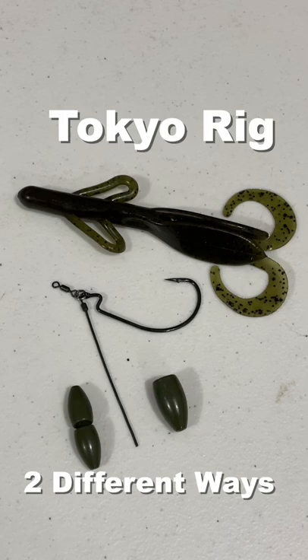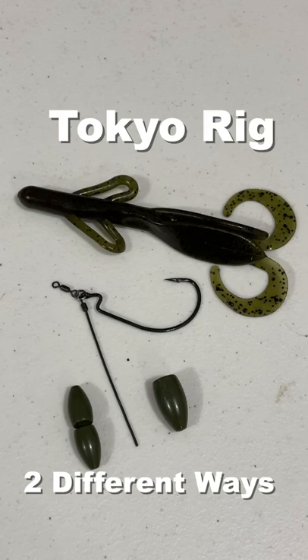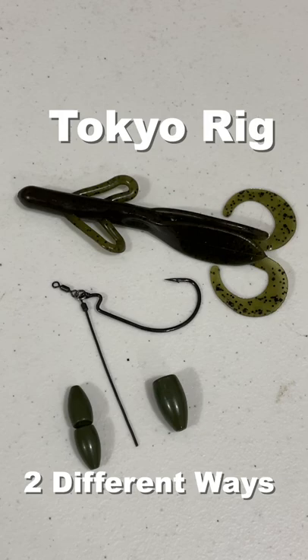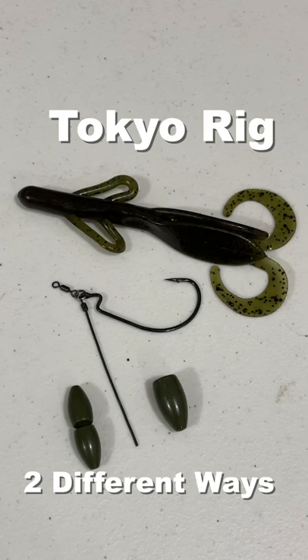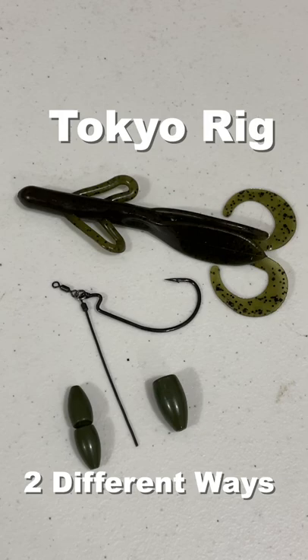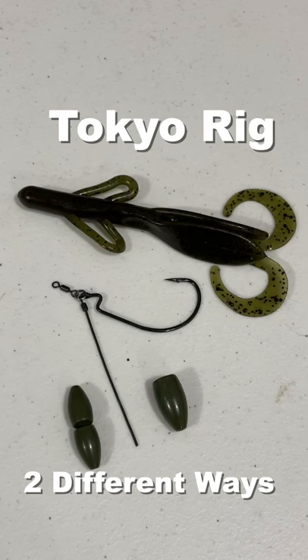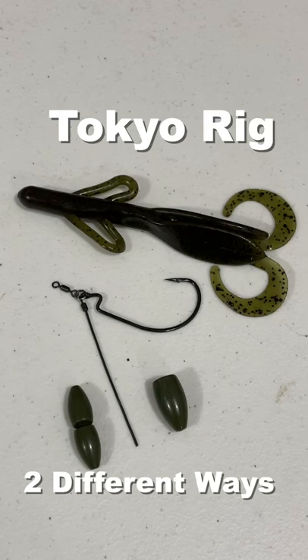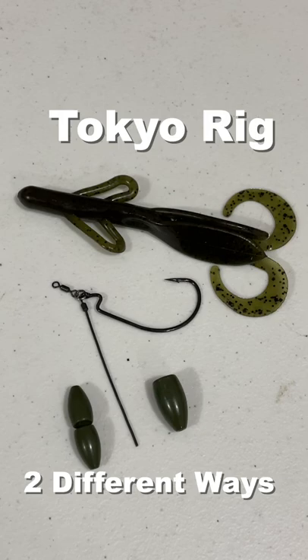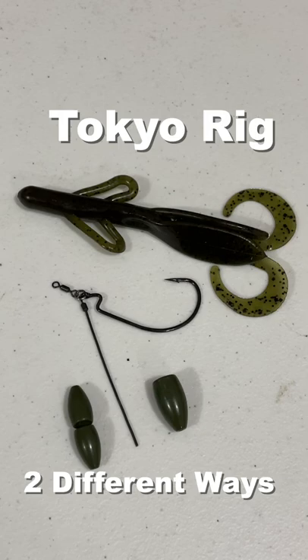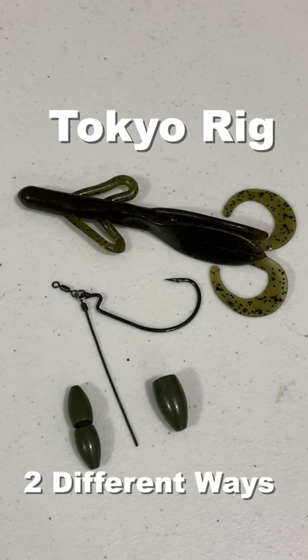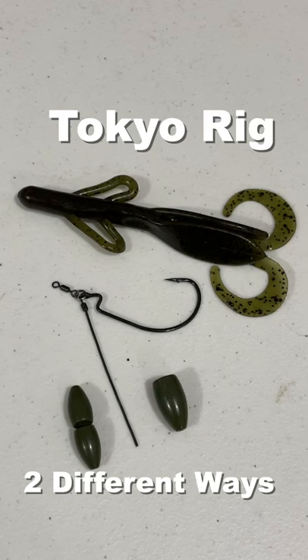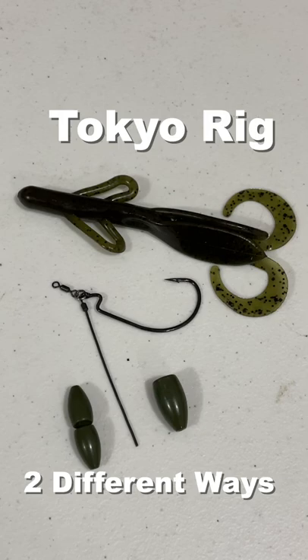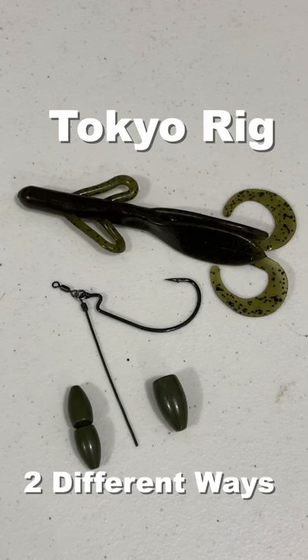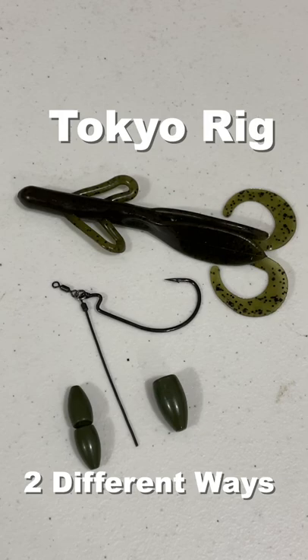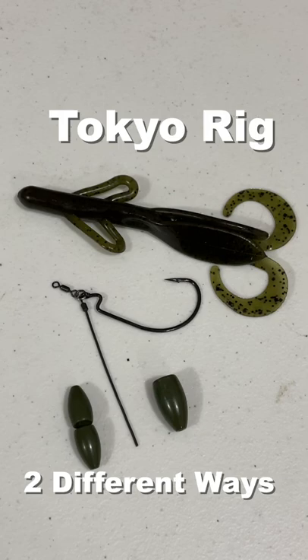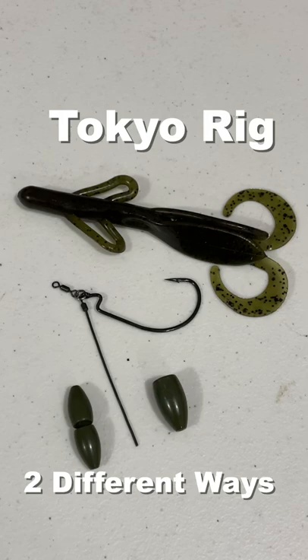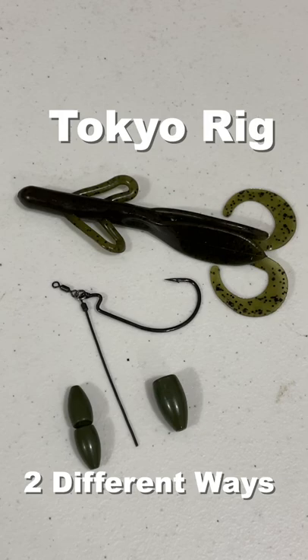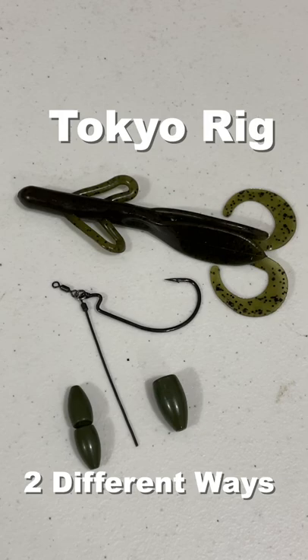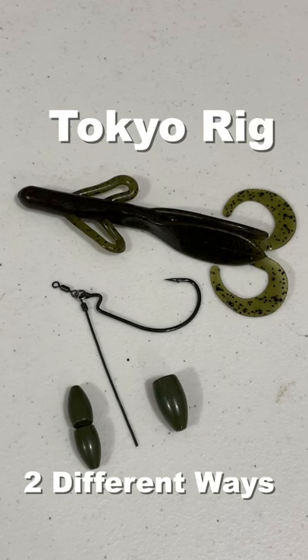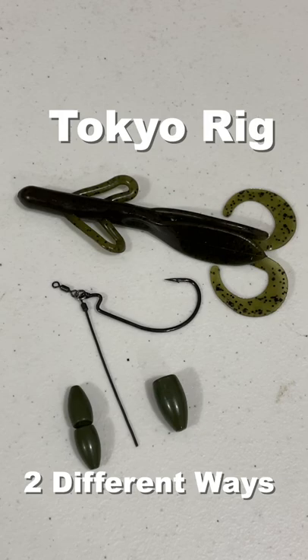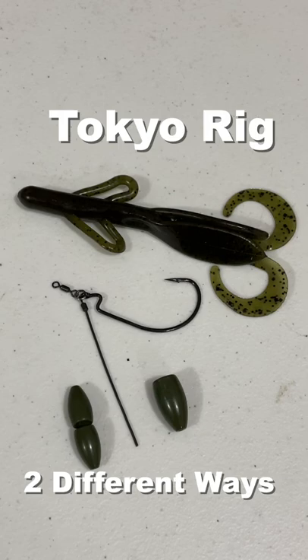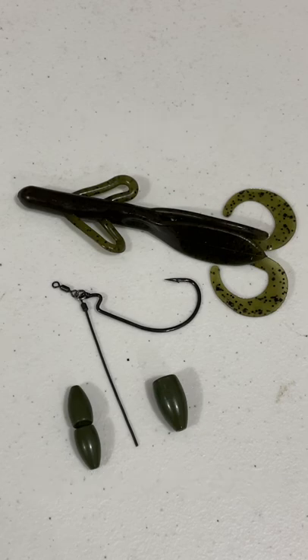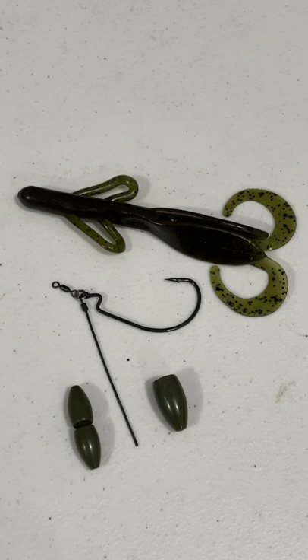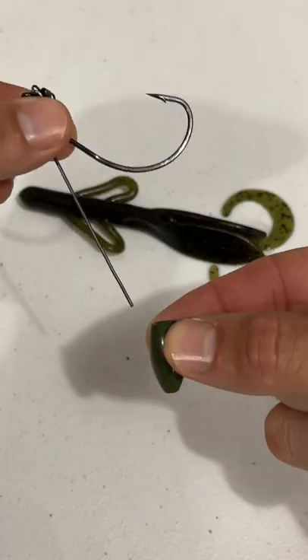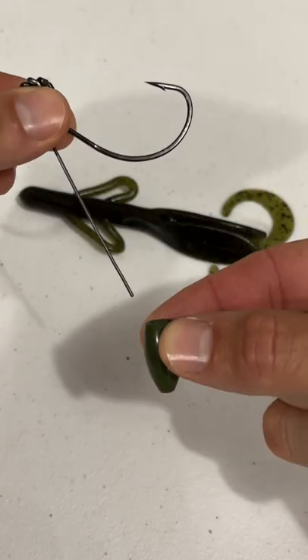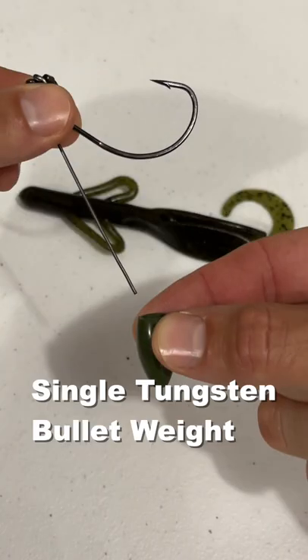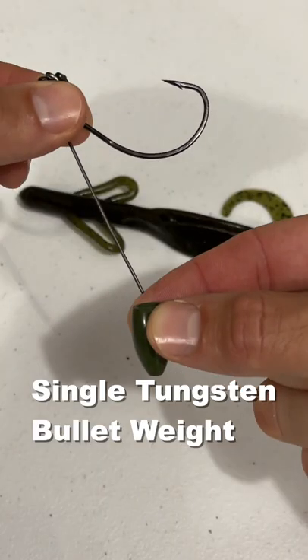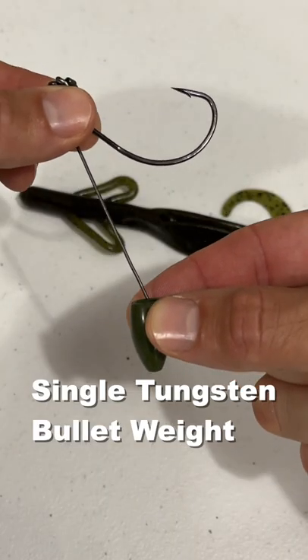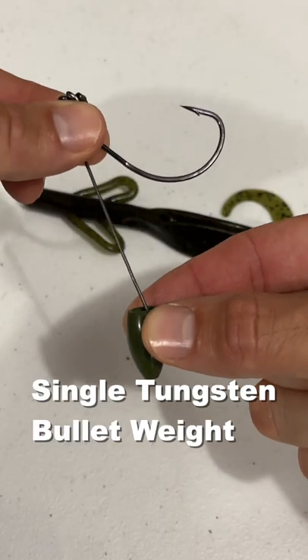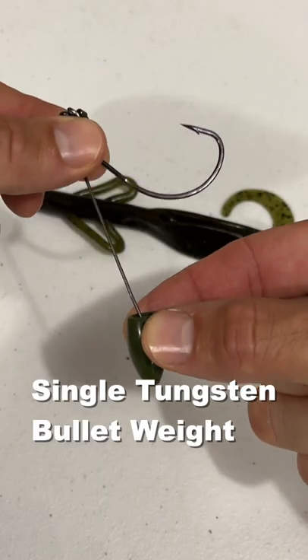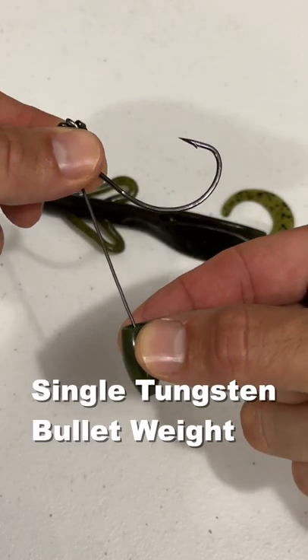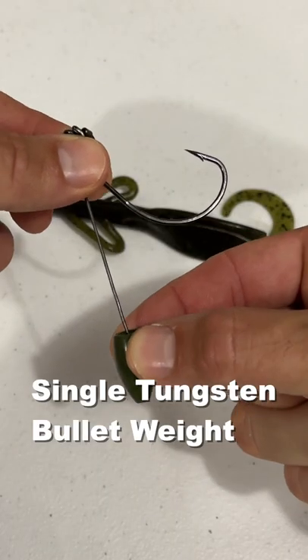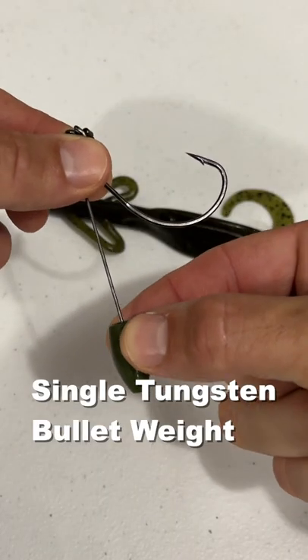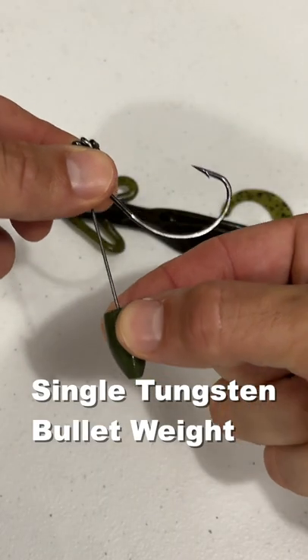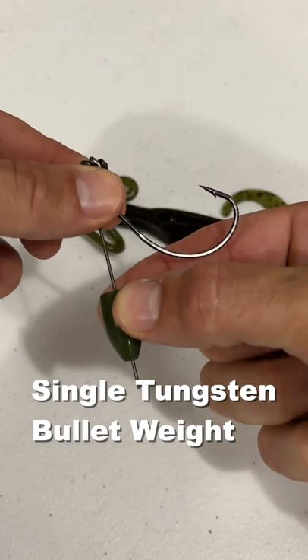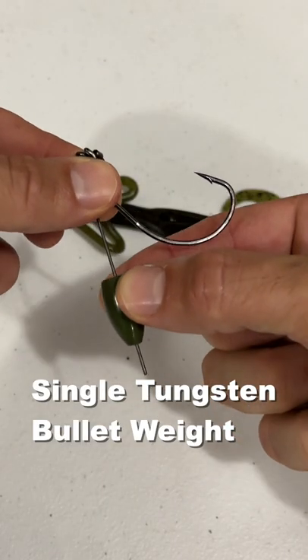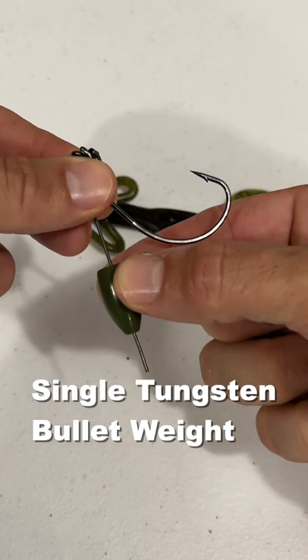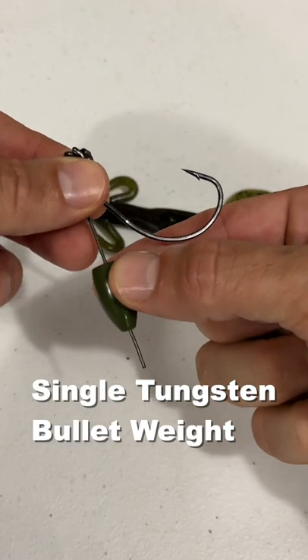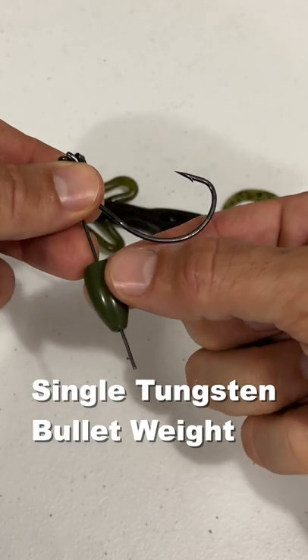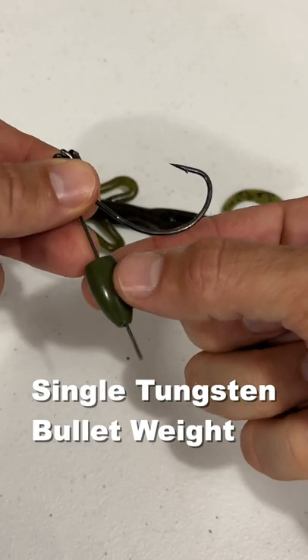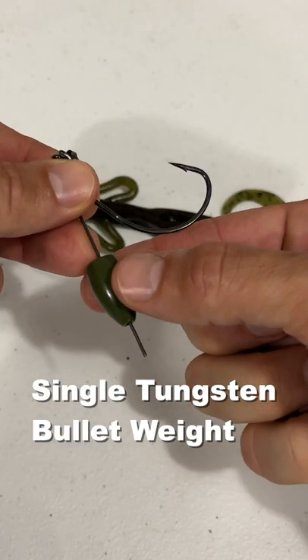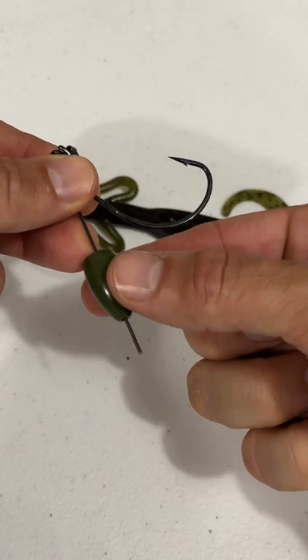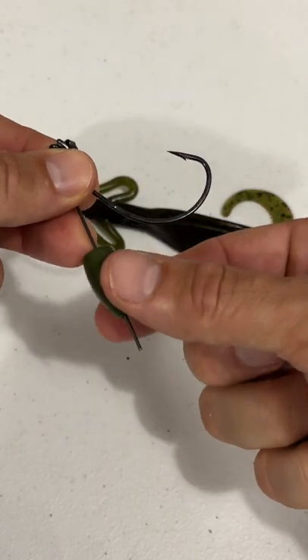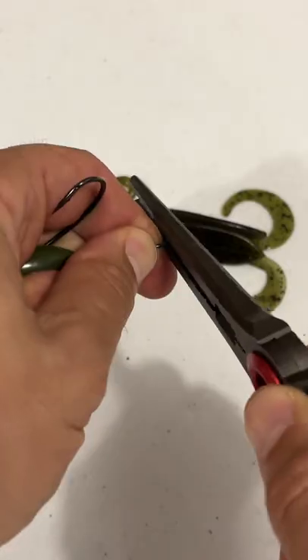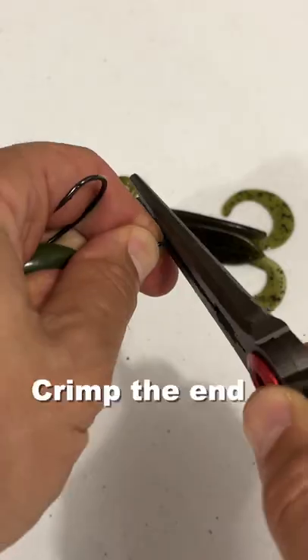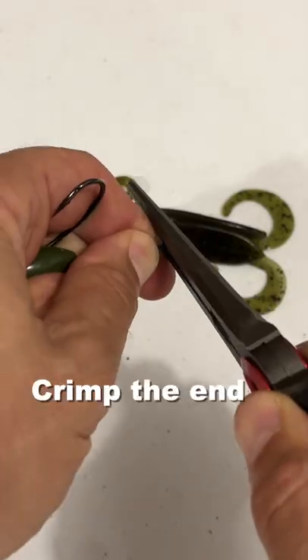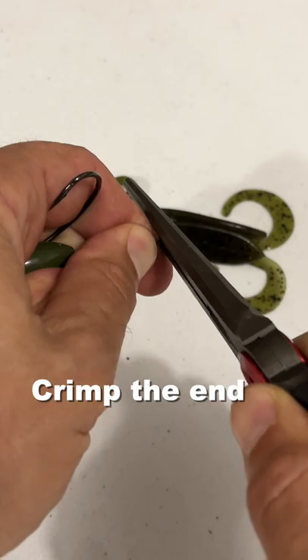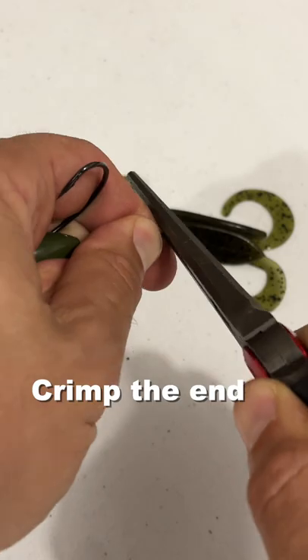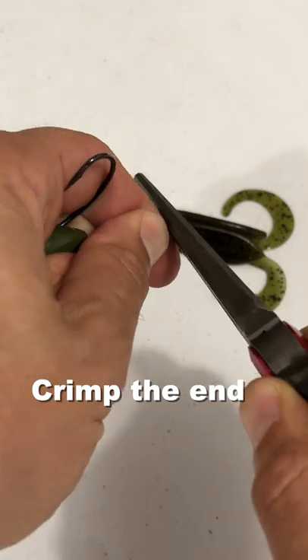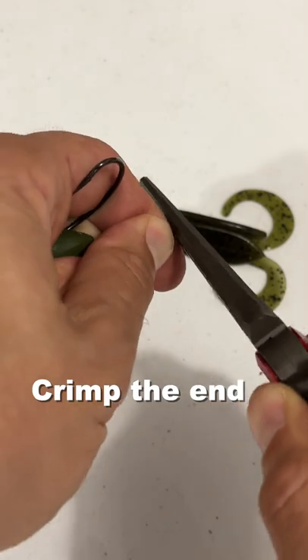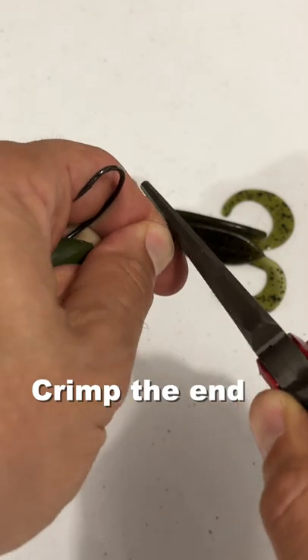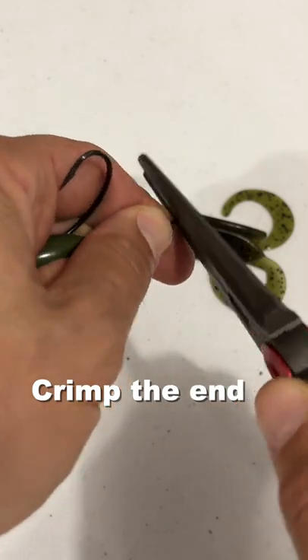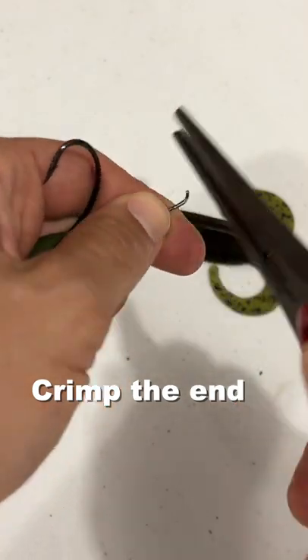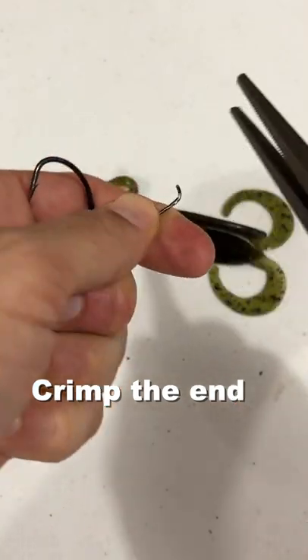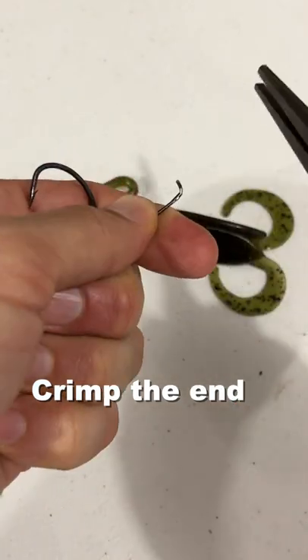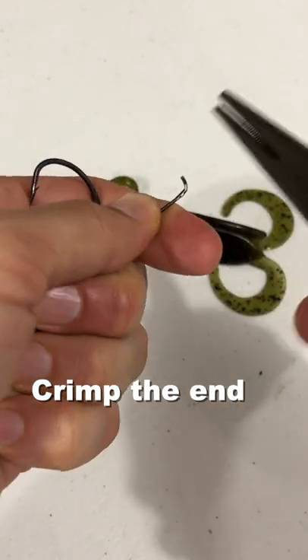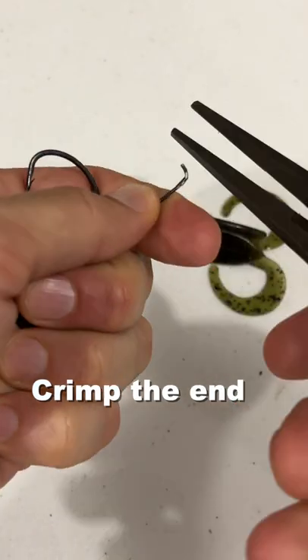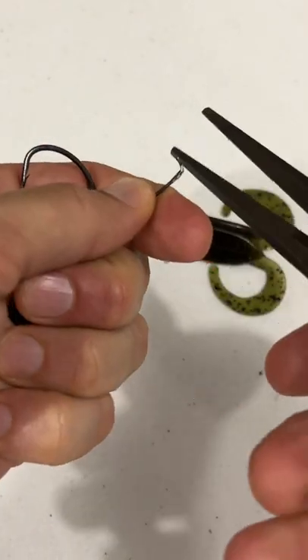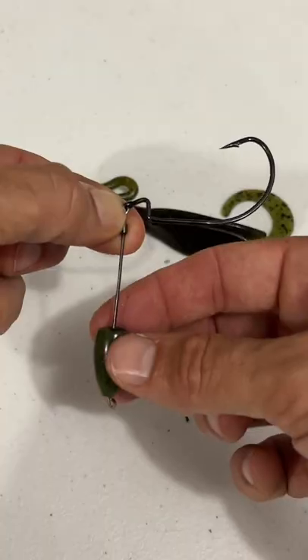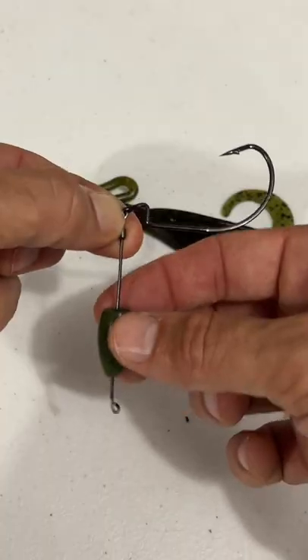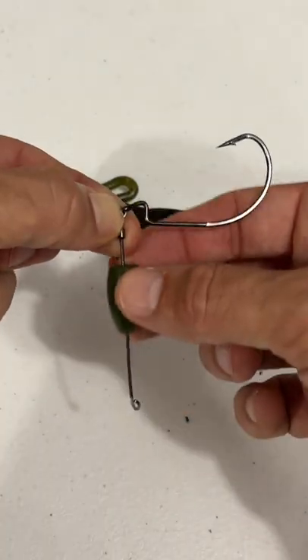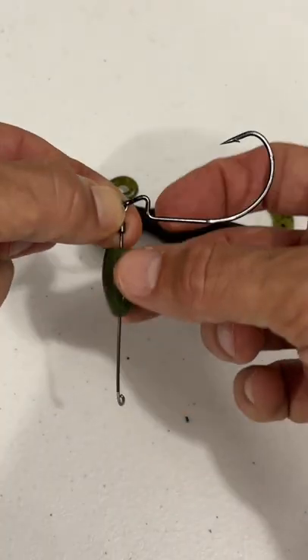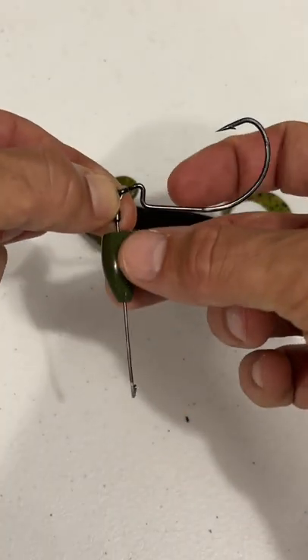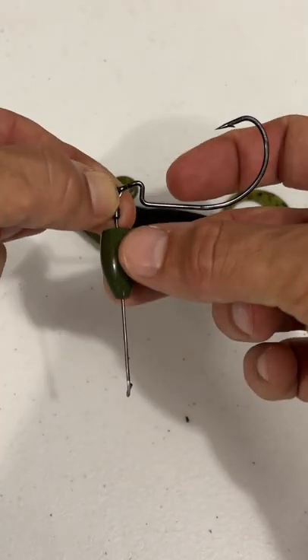Here's the Tokyo Rig two different ways. The first with a single tungsten bullet weight — have it pointed down, crimp the end, and you're all set.